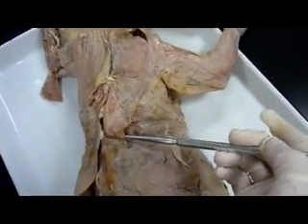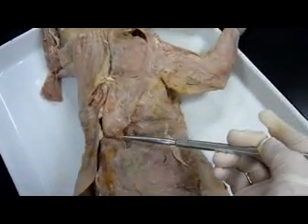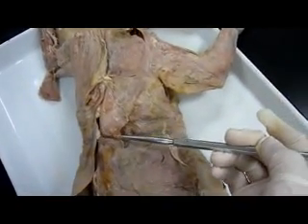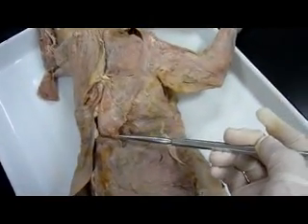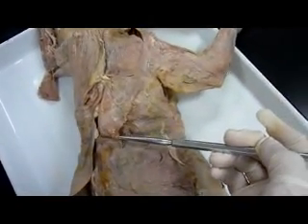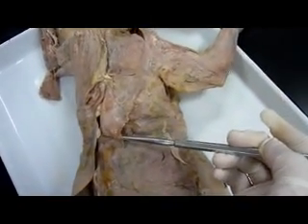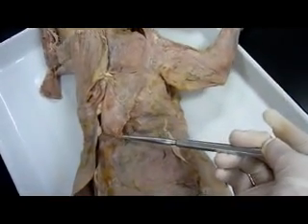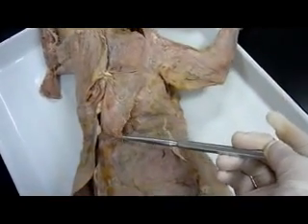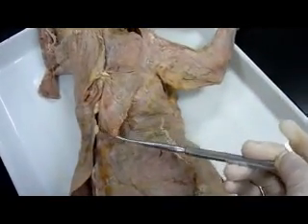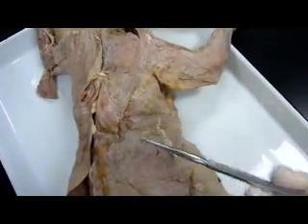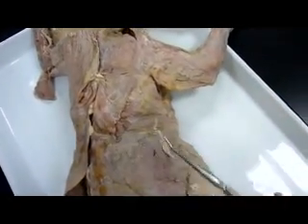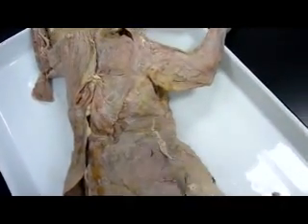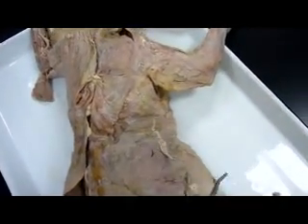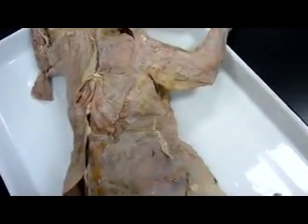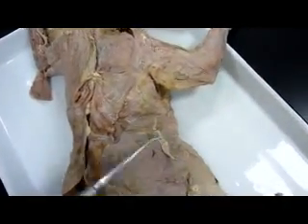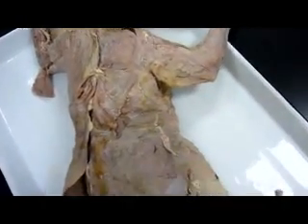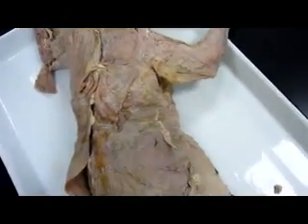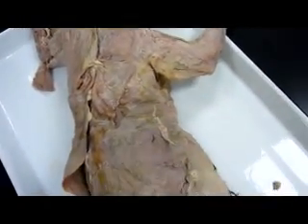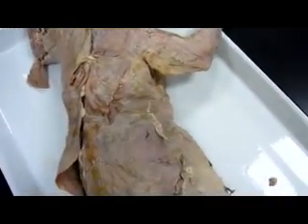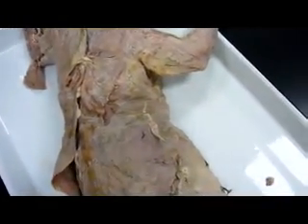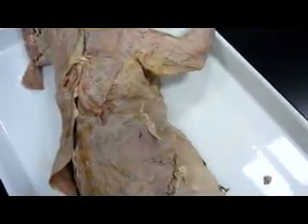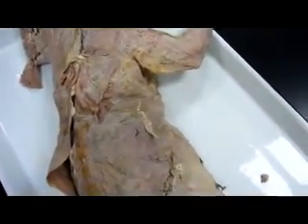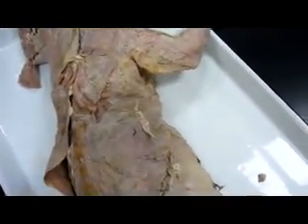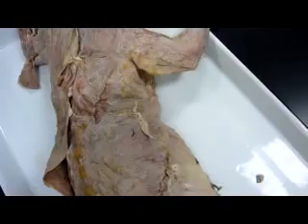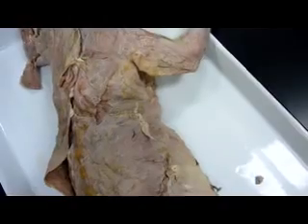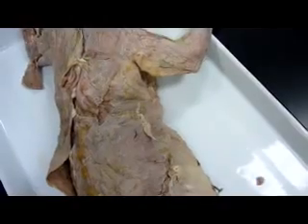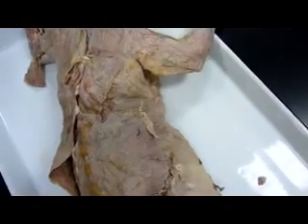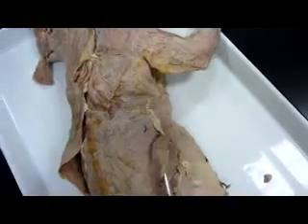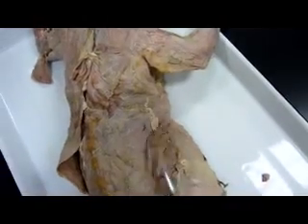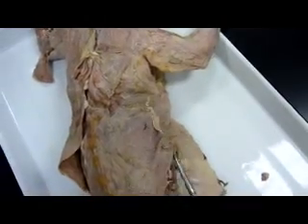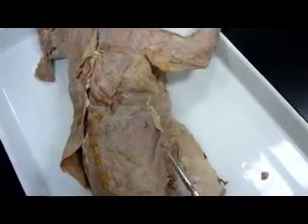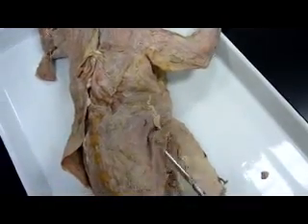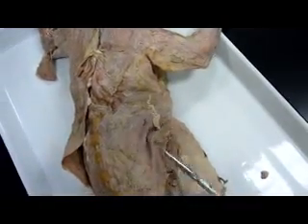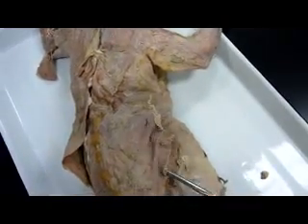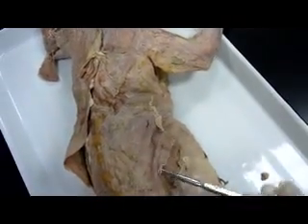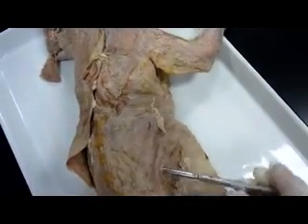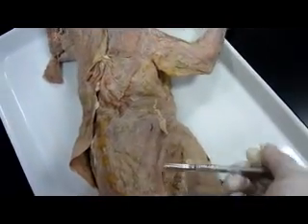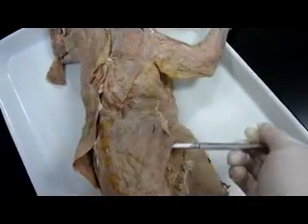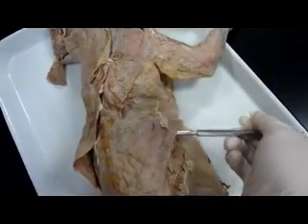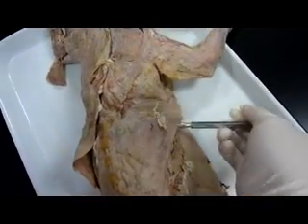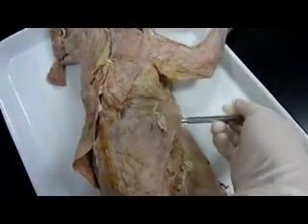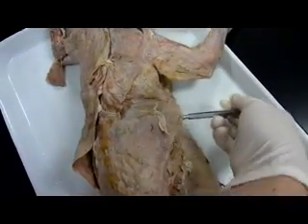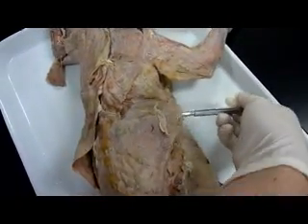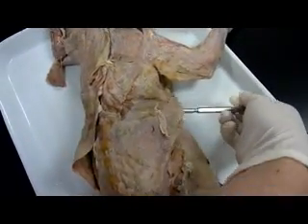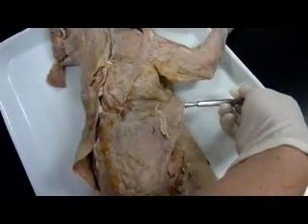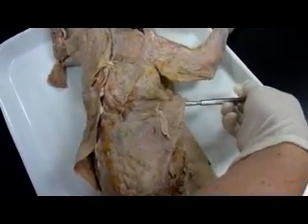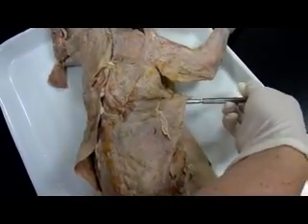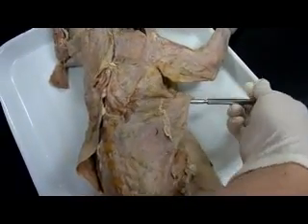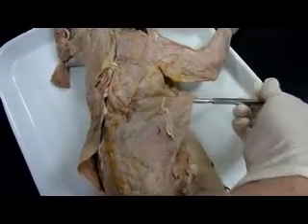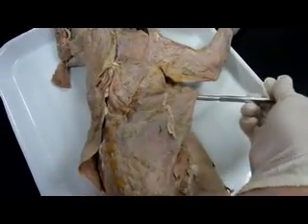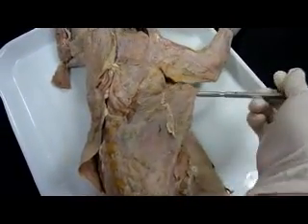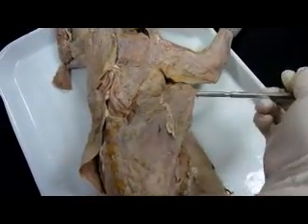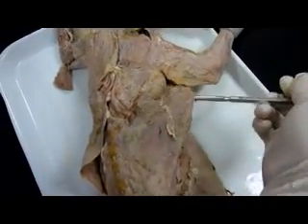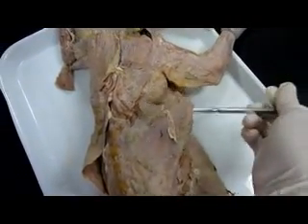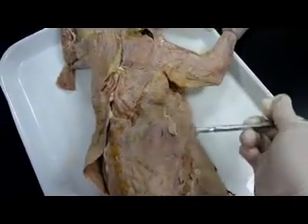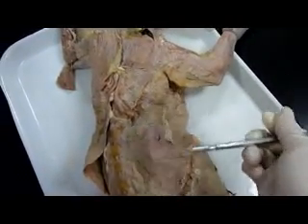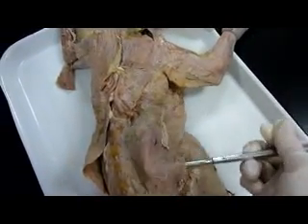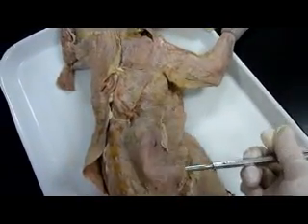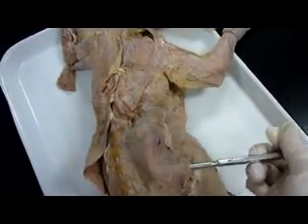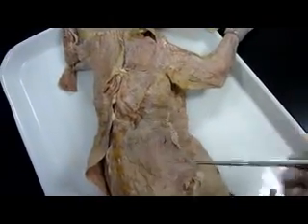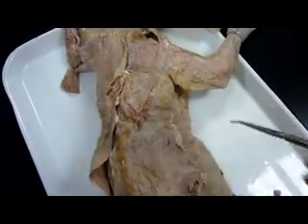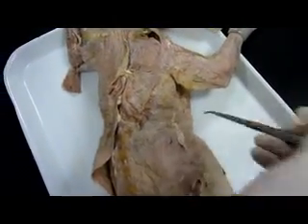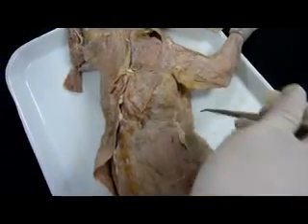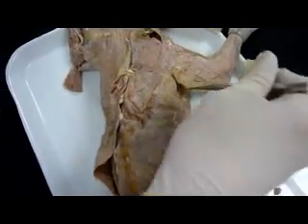And the latissimus dorsi is pretty much this whole thing that I'm lifting up.